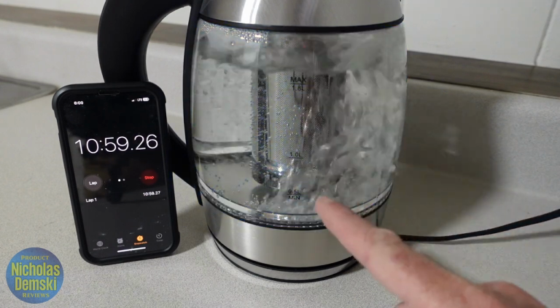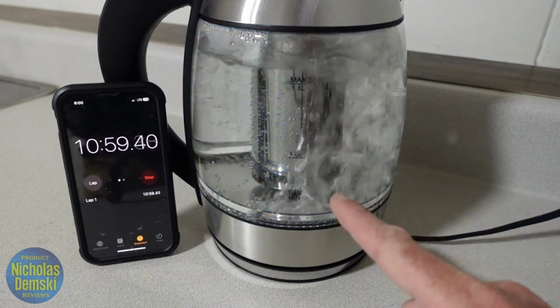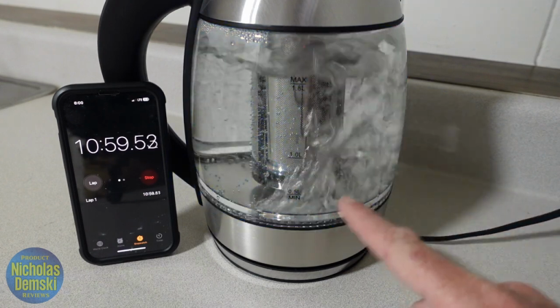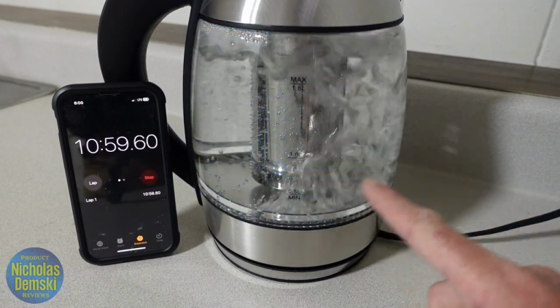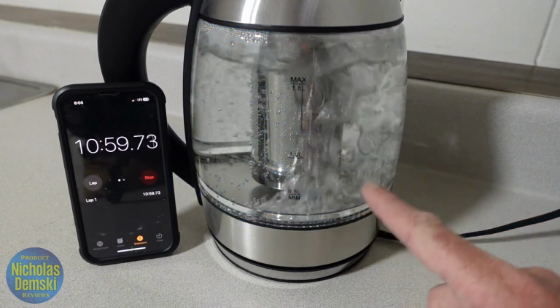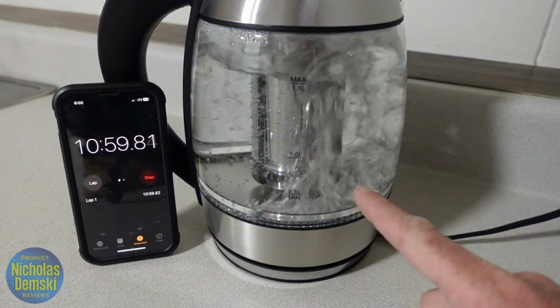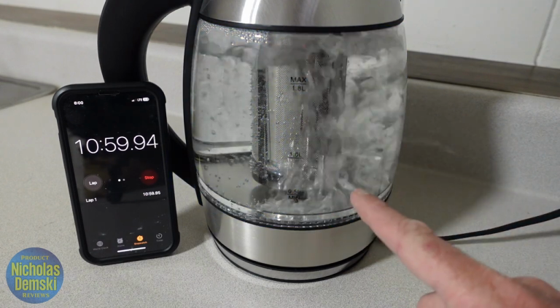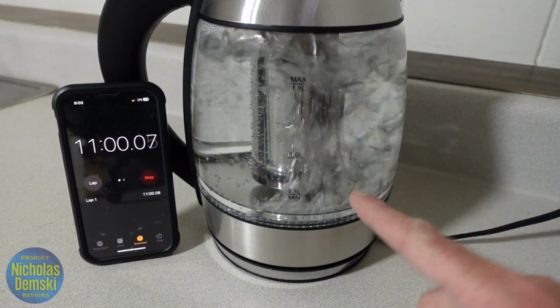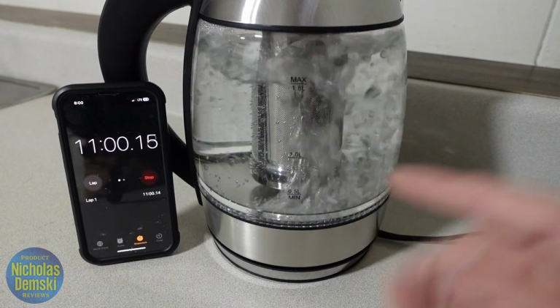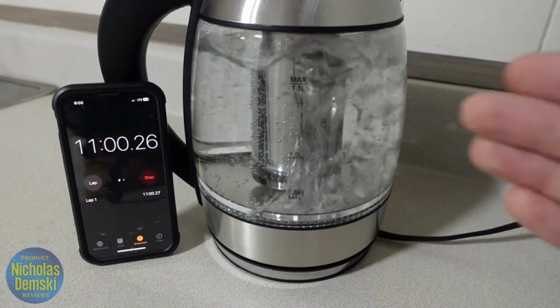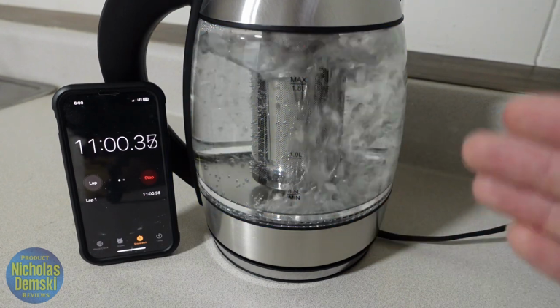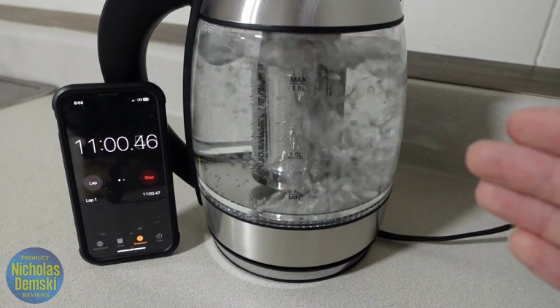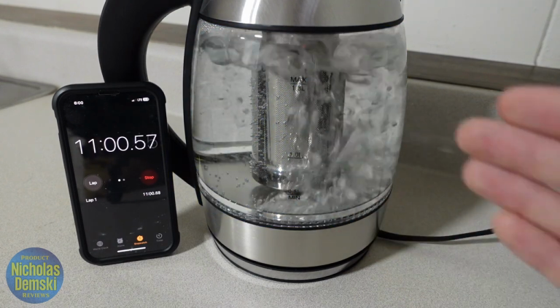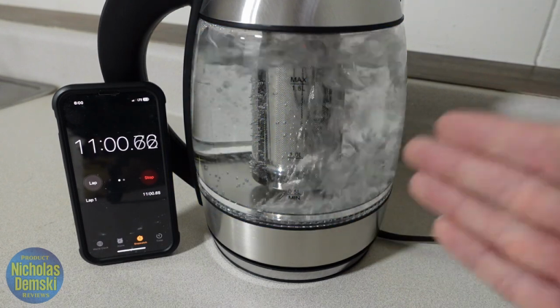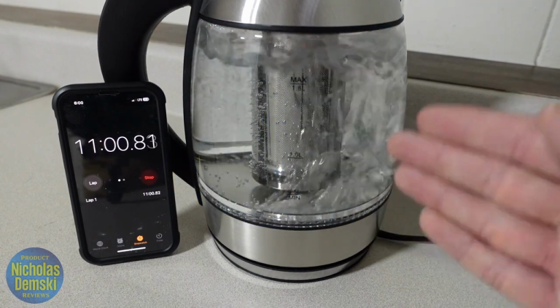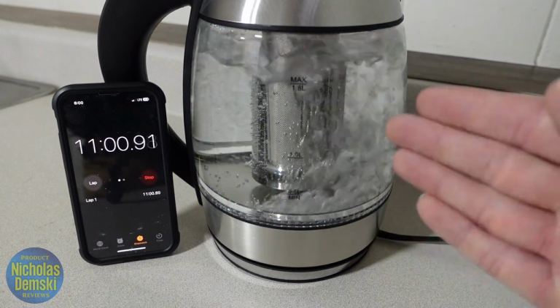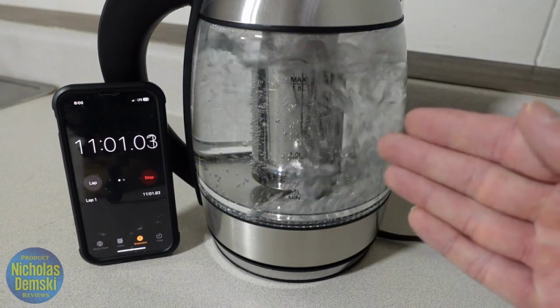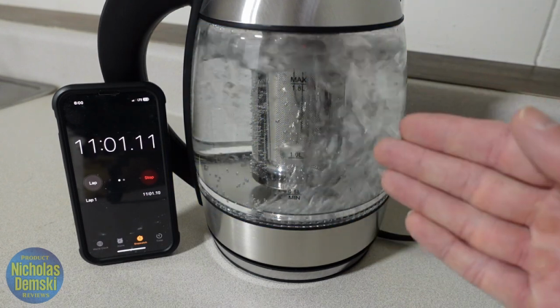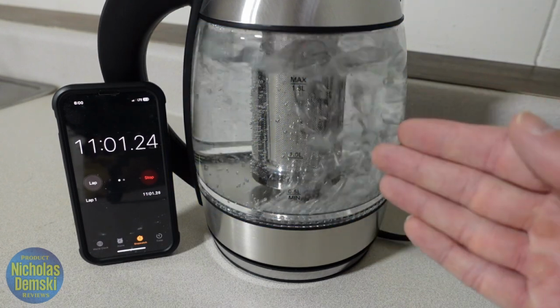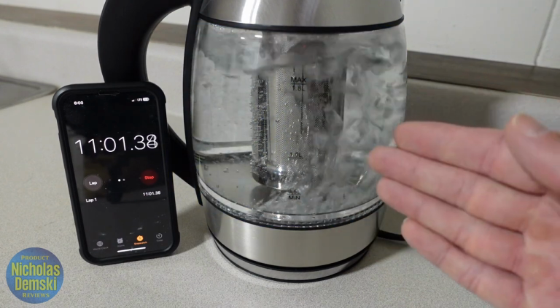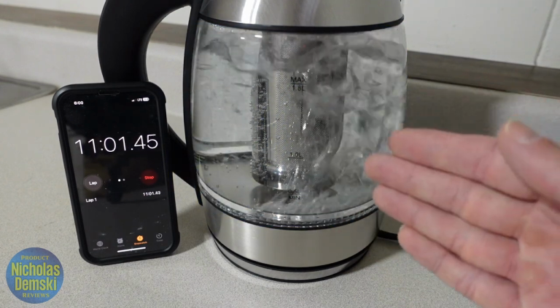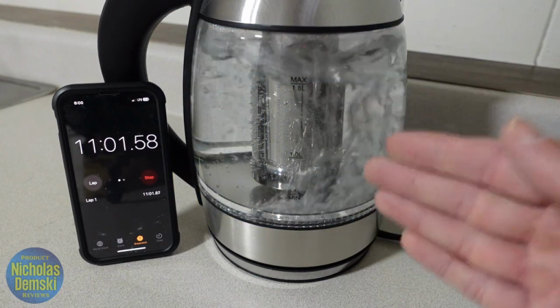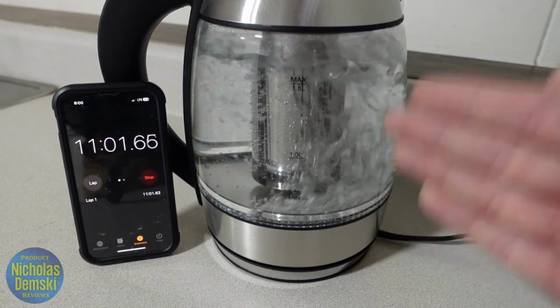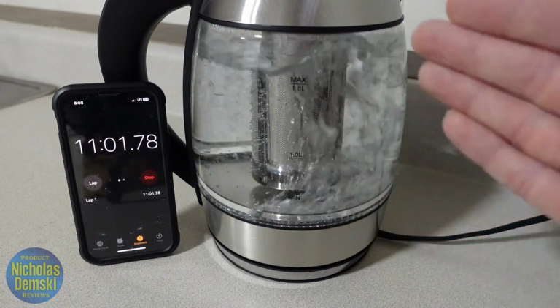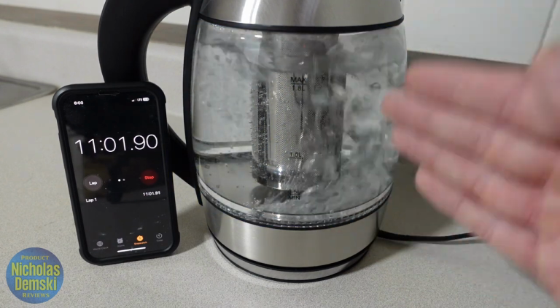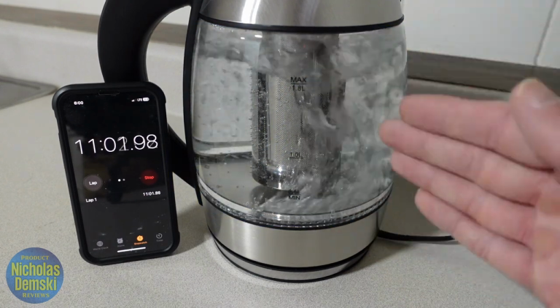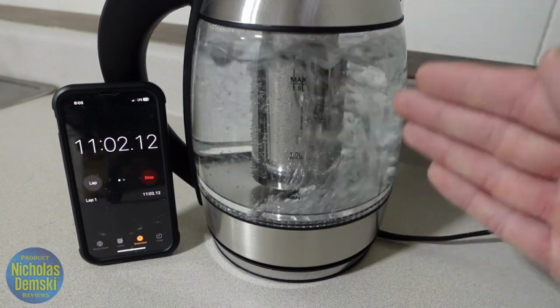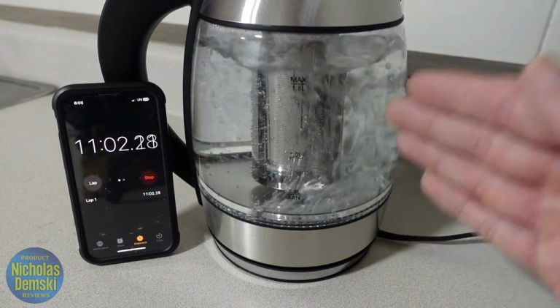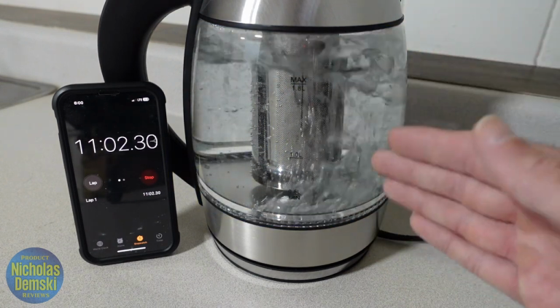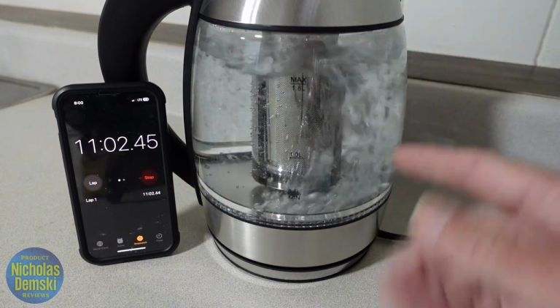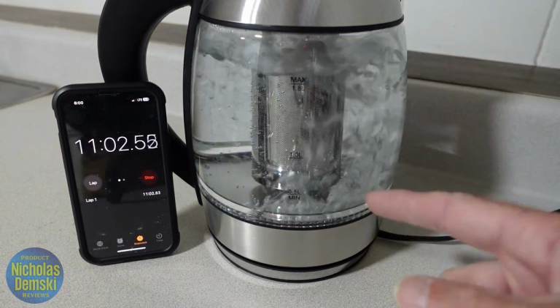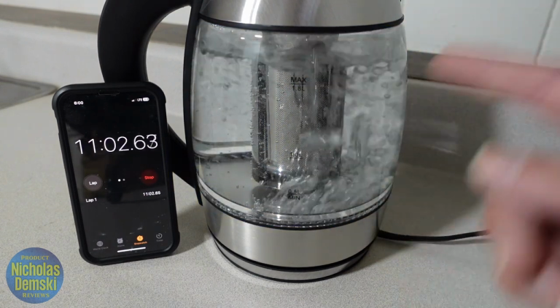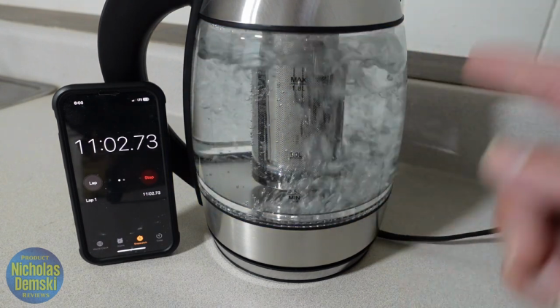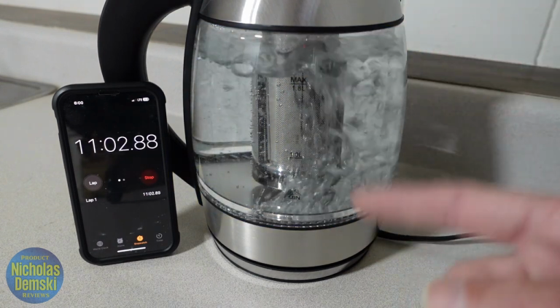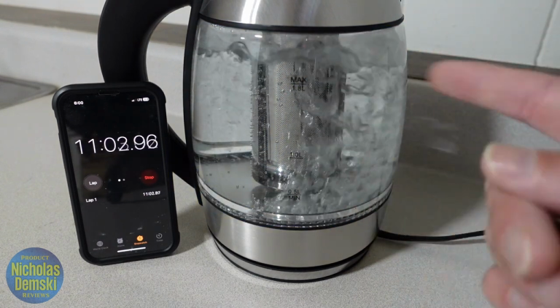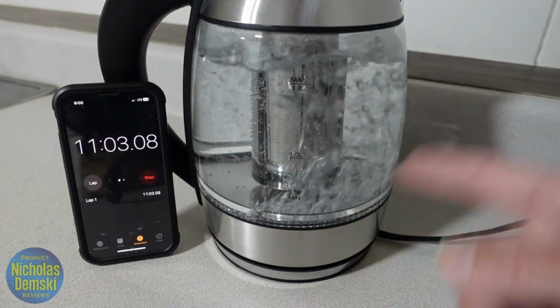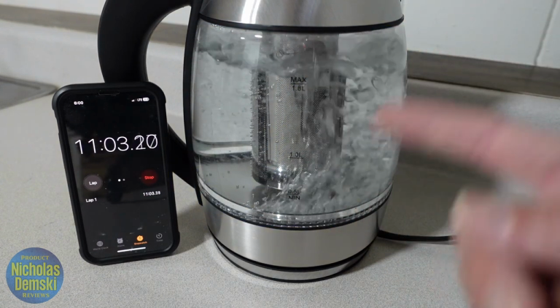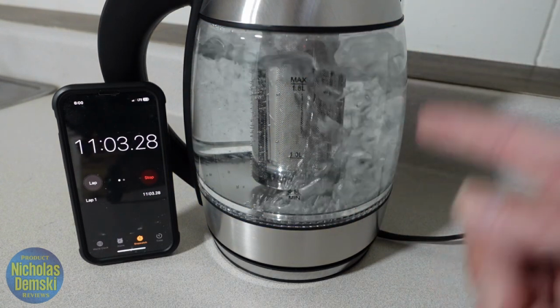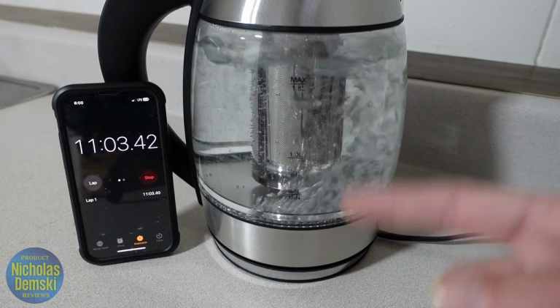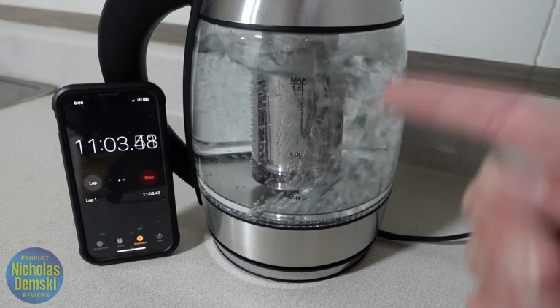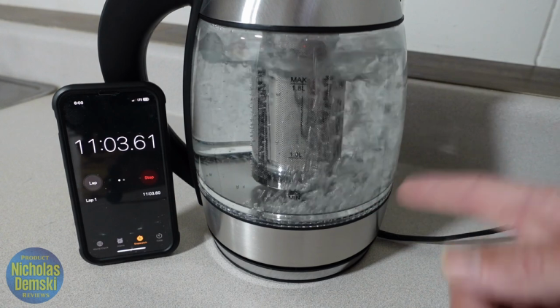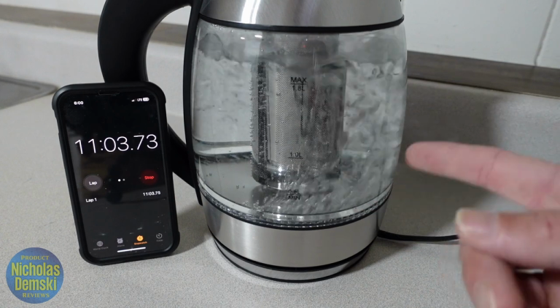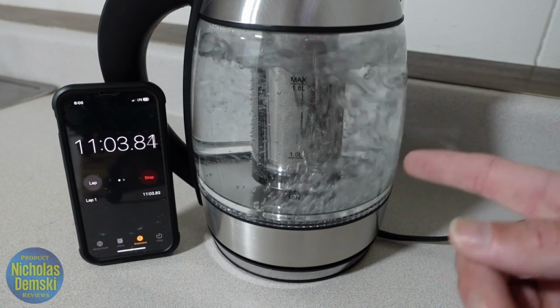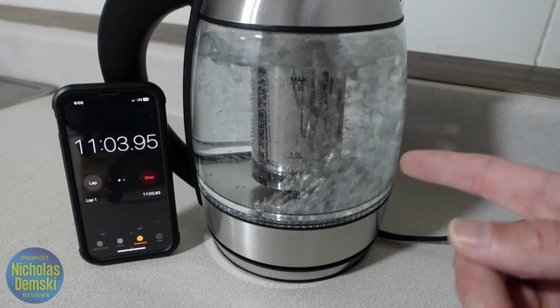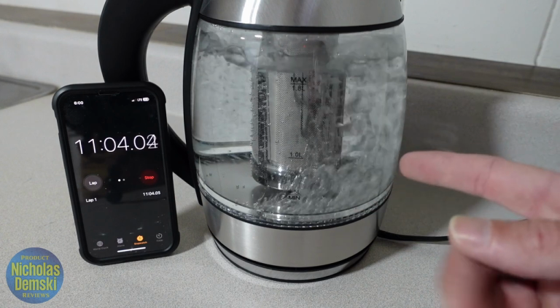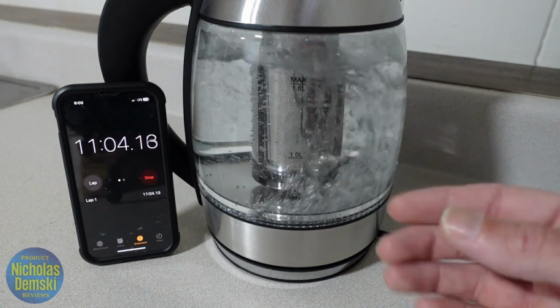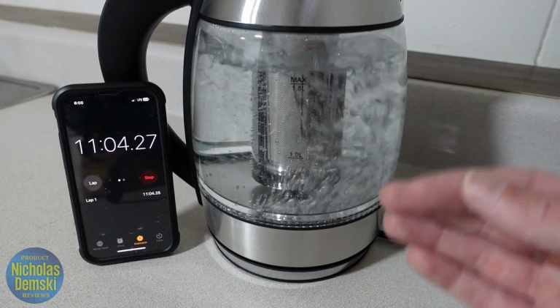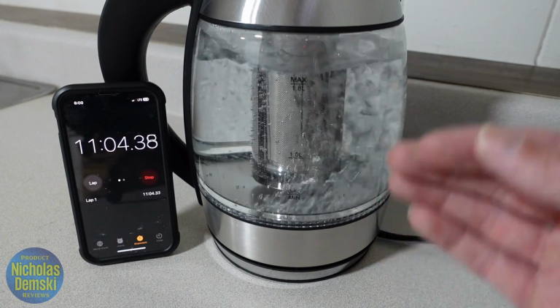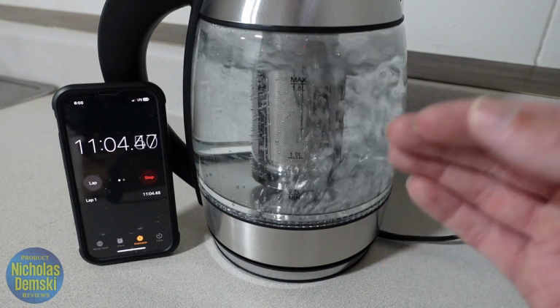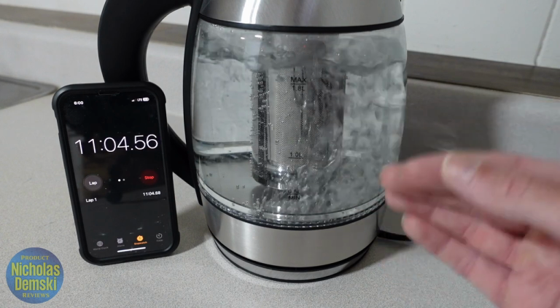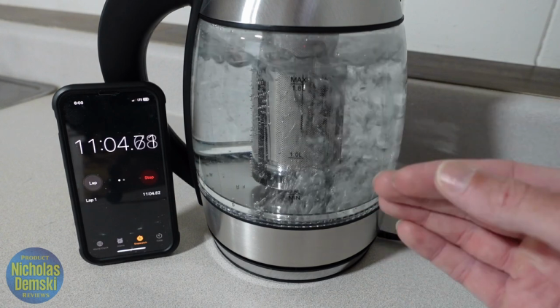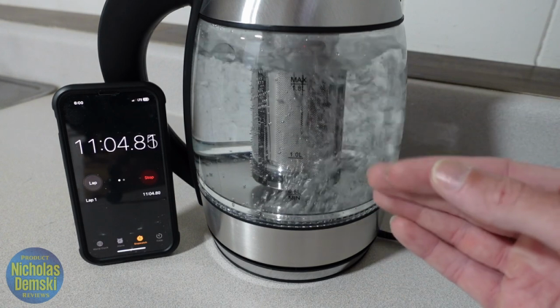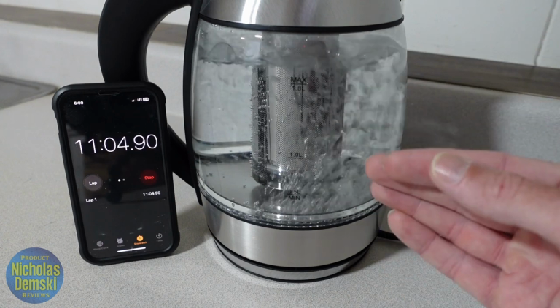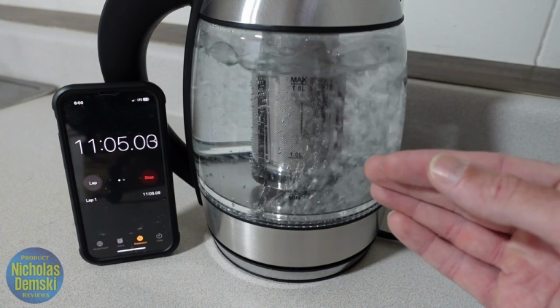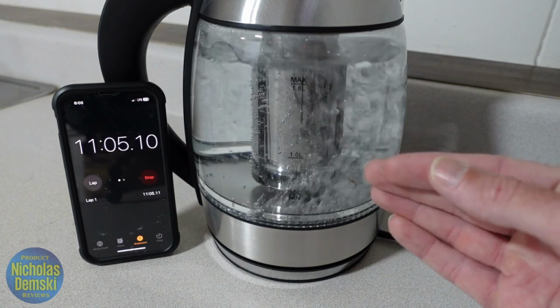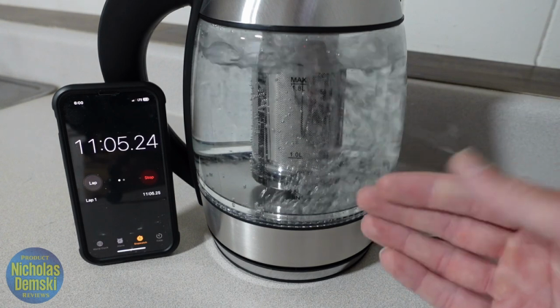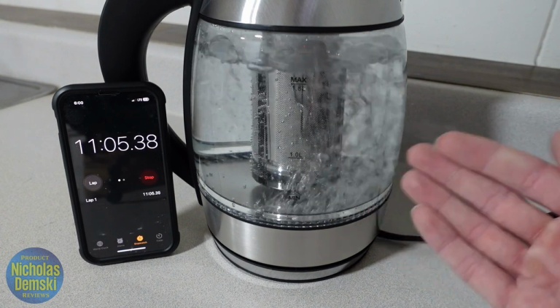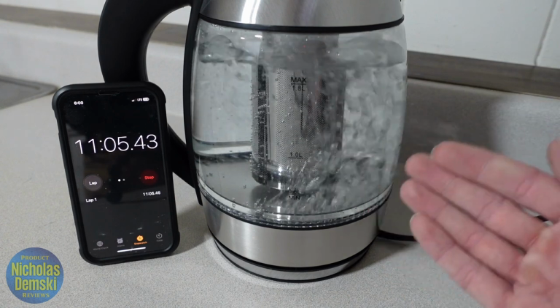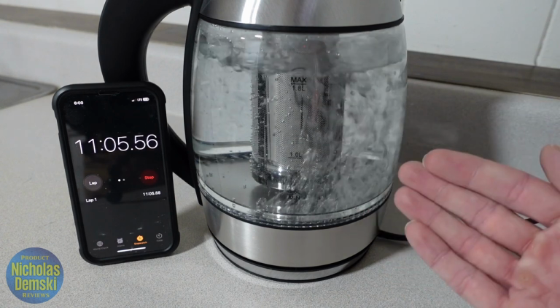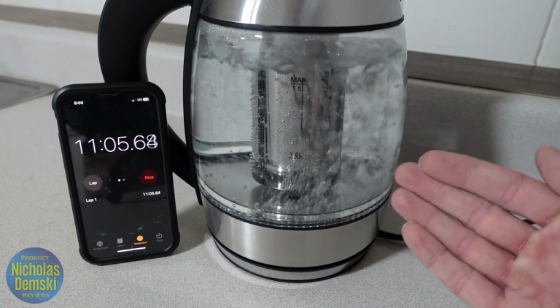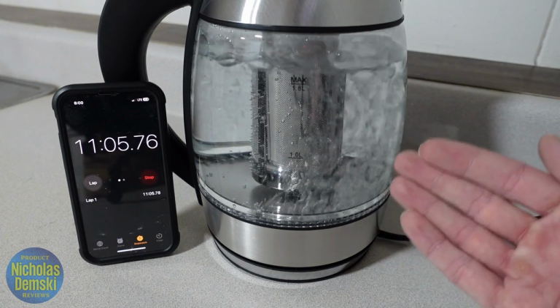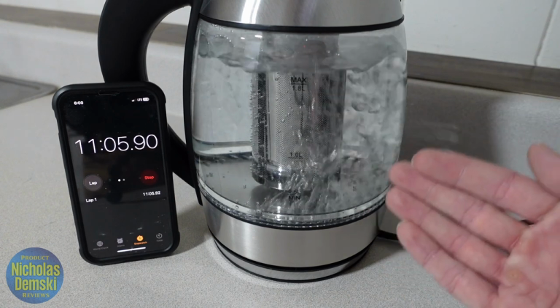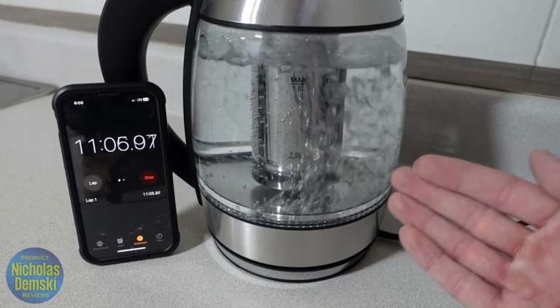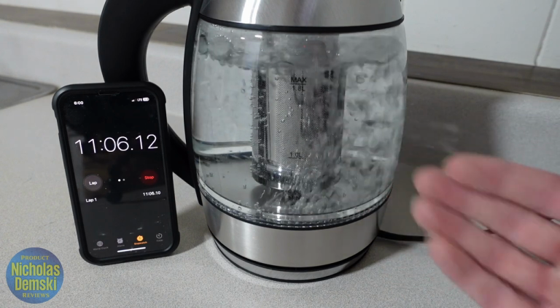This is really interesting — oh, look at that, it just auto shut off on its own. So once it starts rolling boiling, it just clicks off. That's good to know.